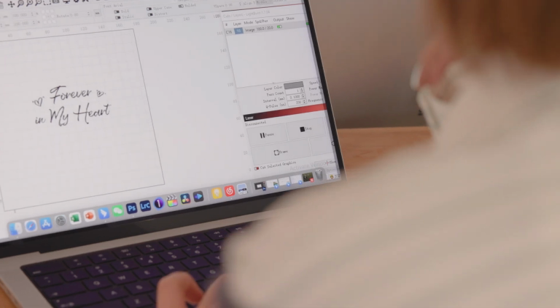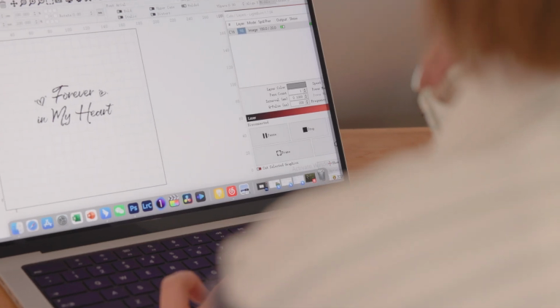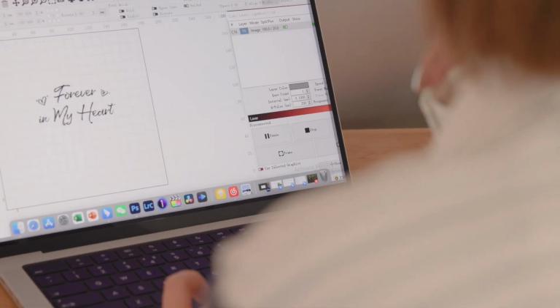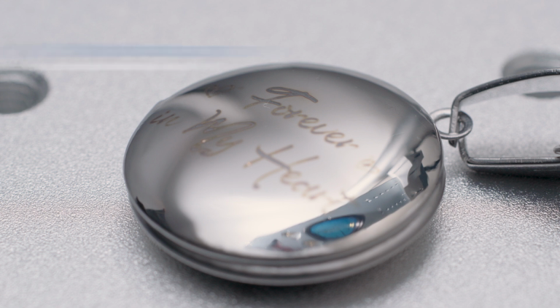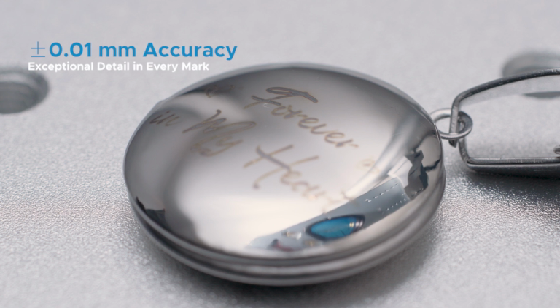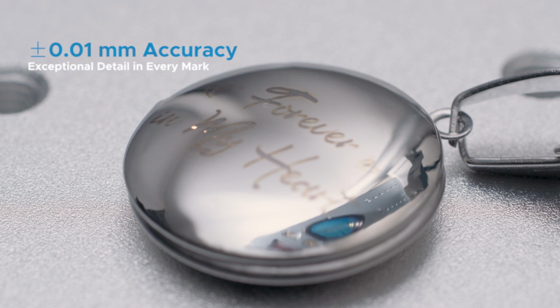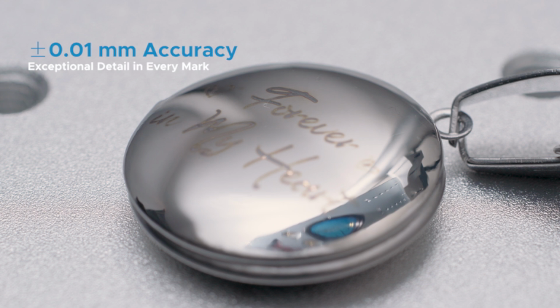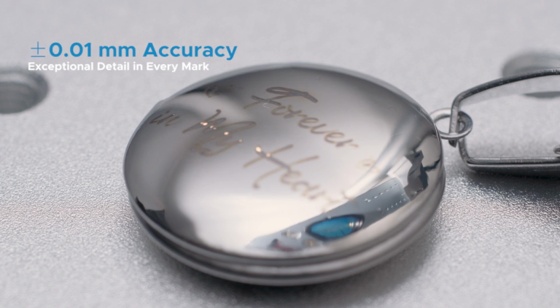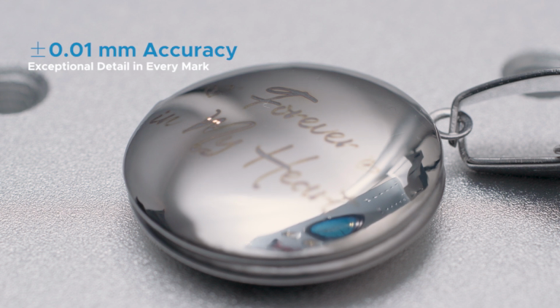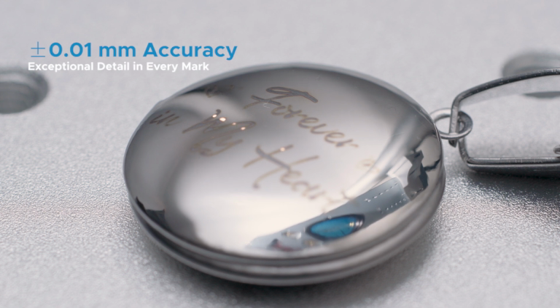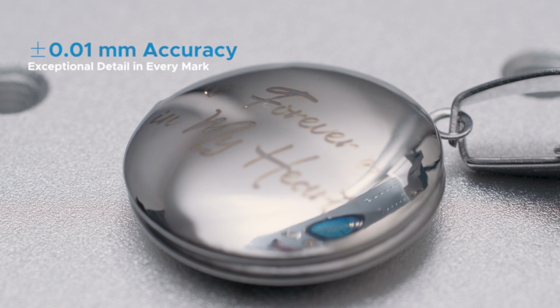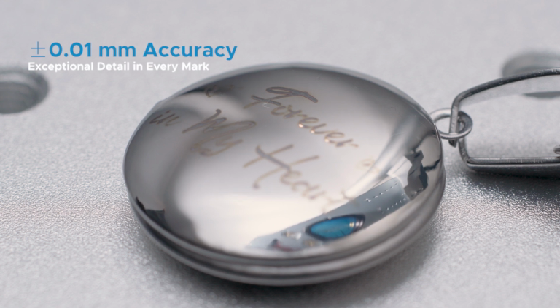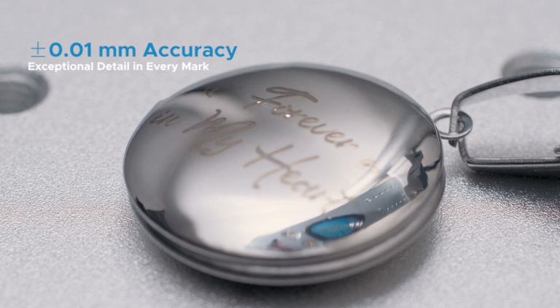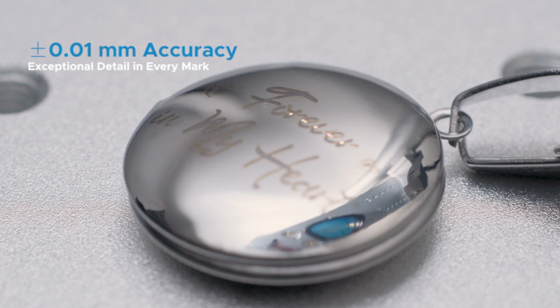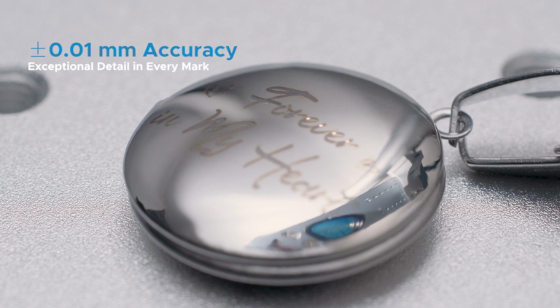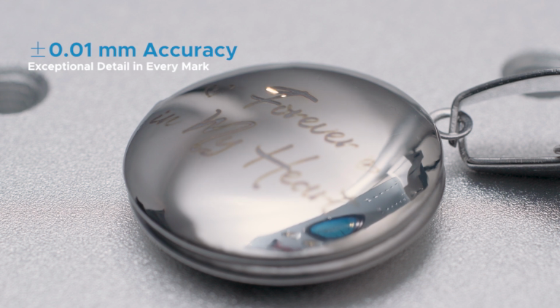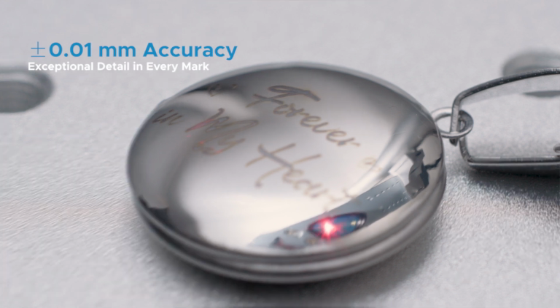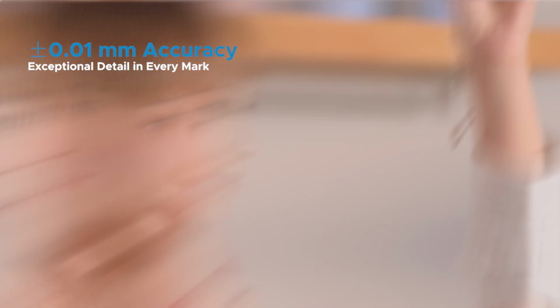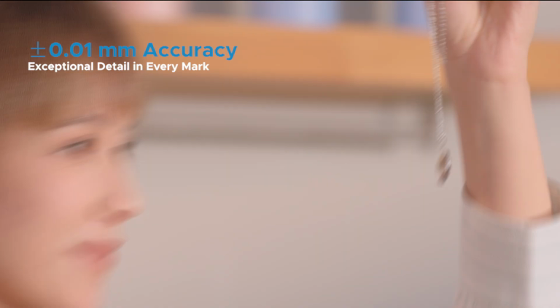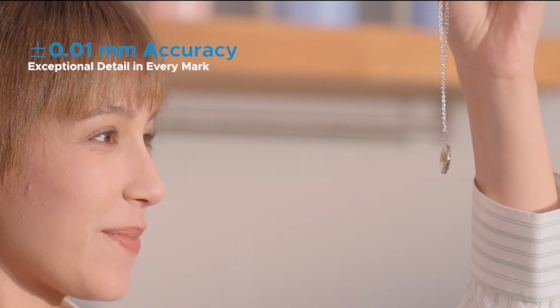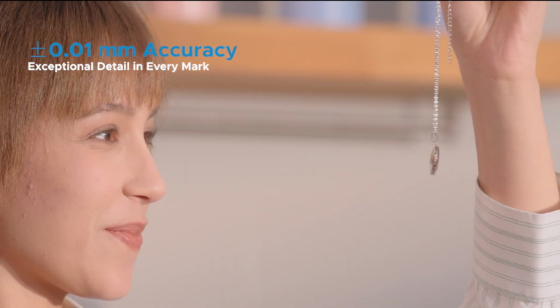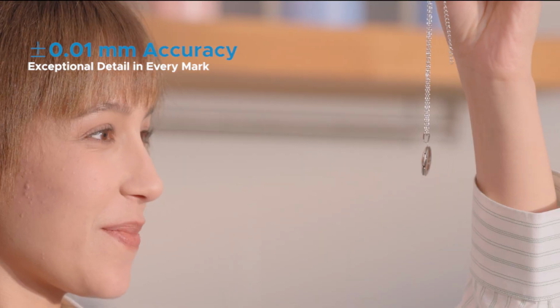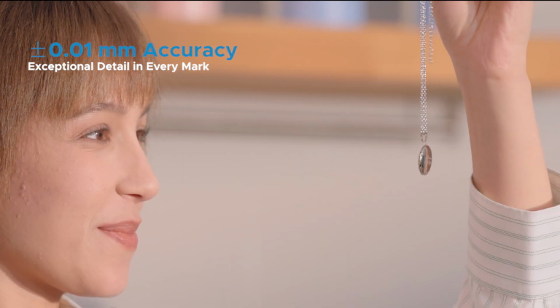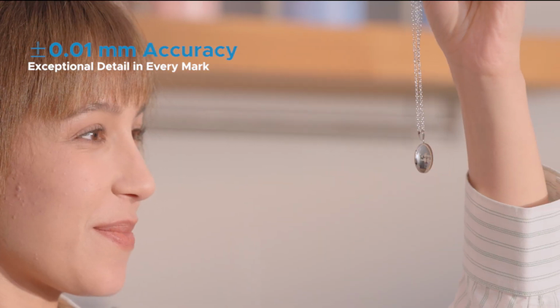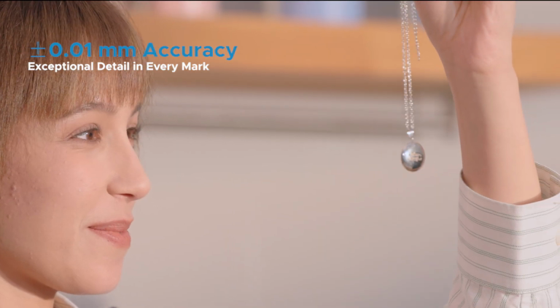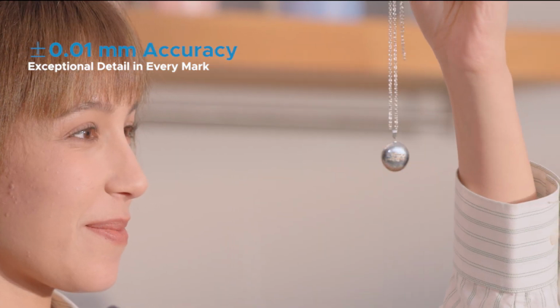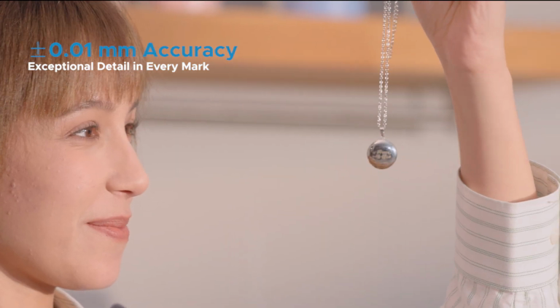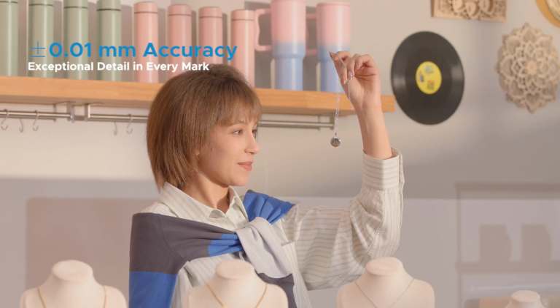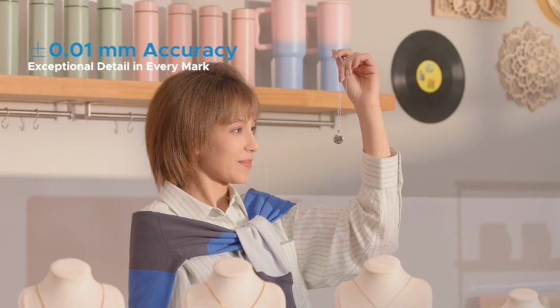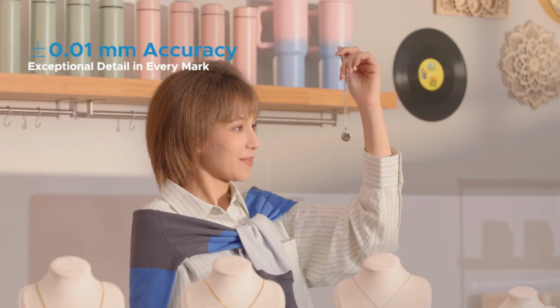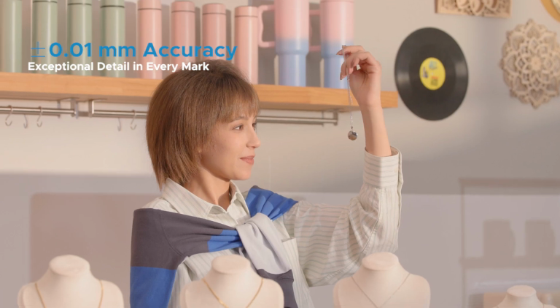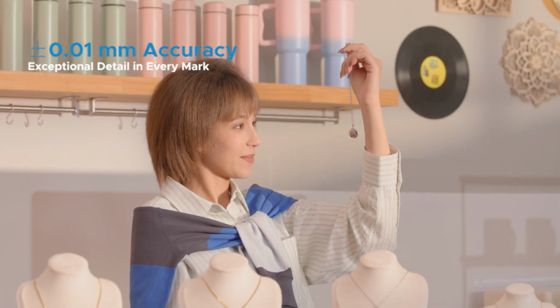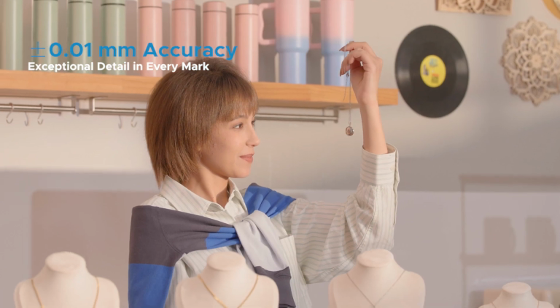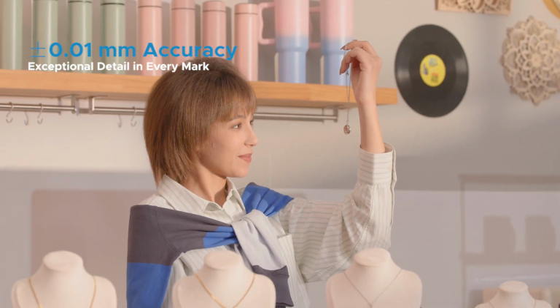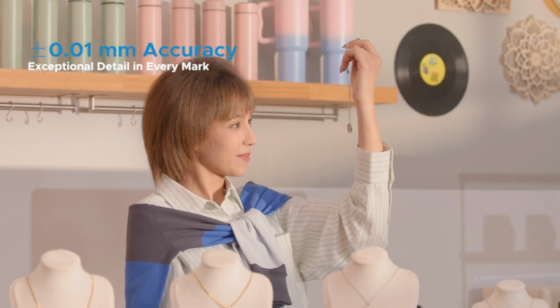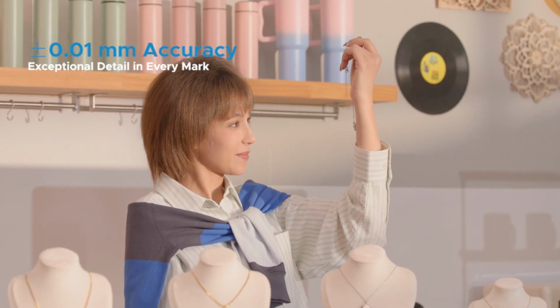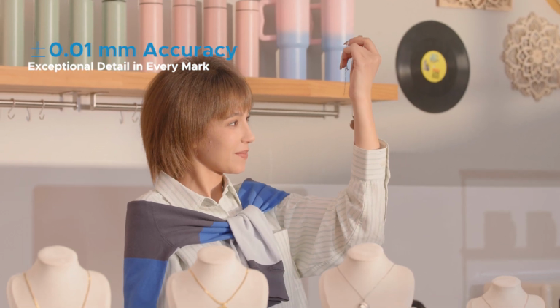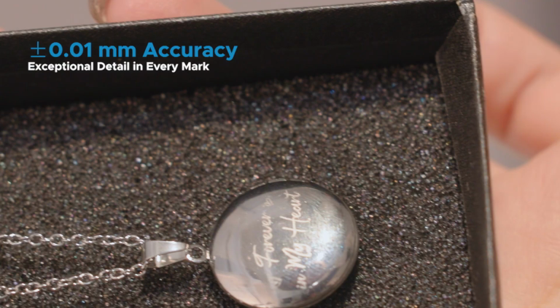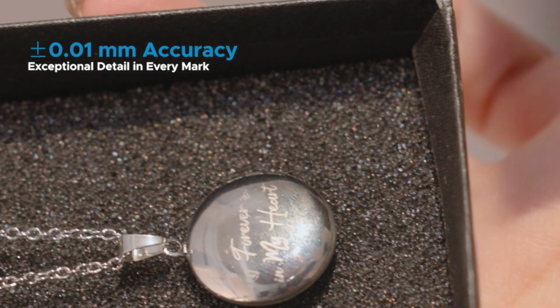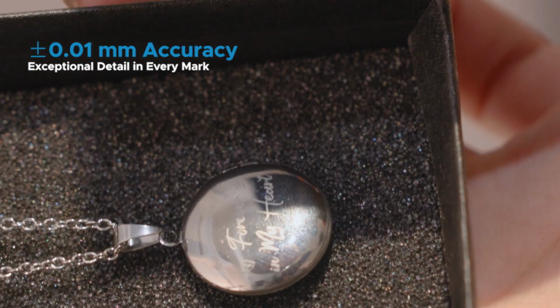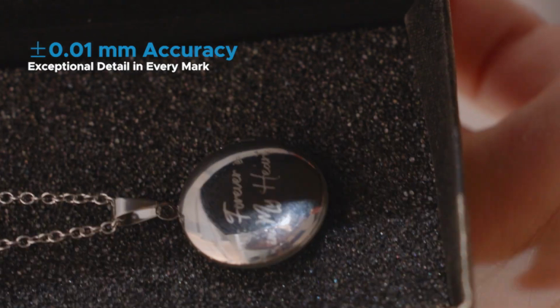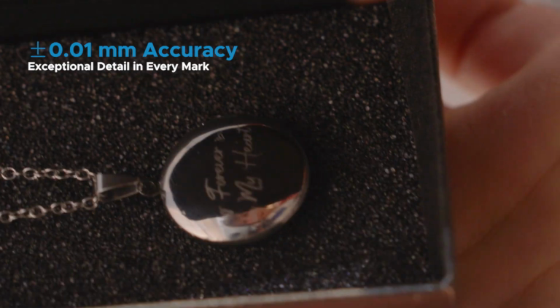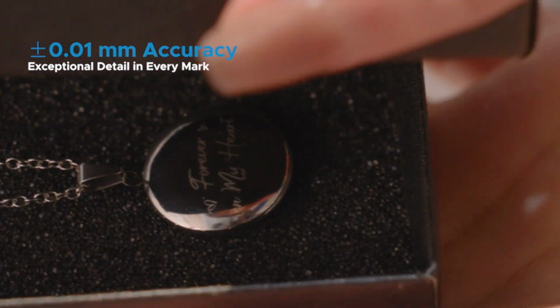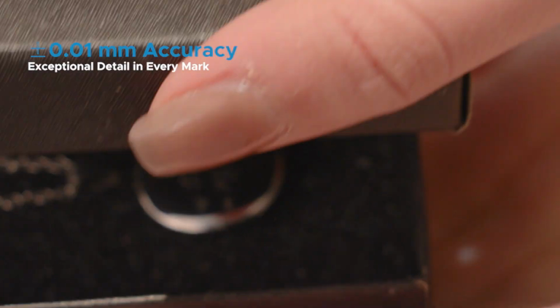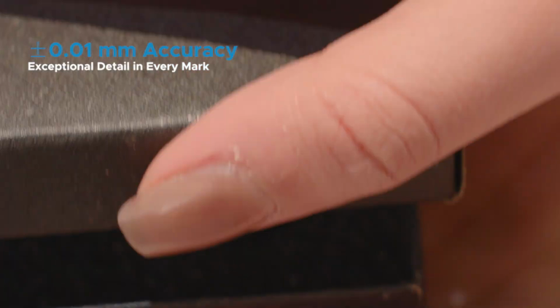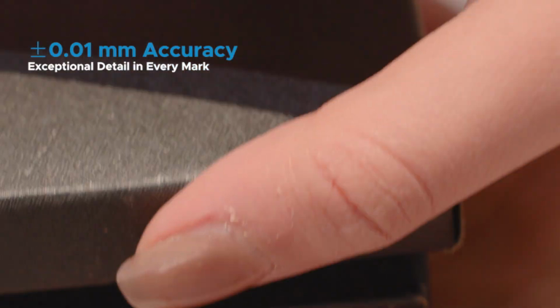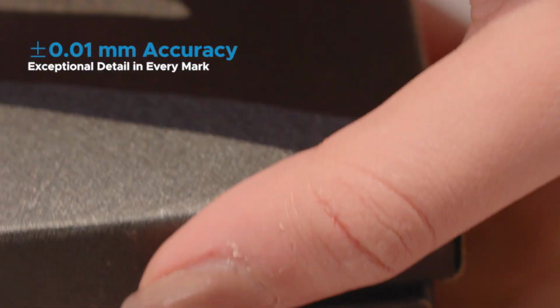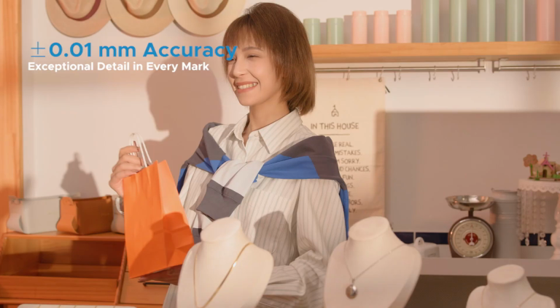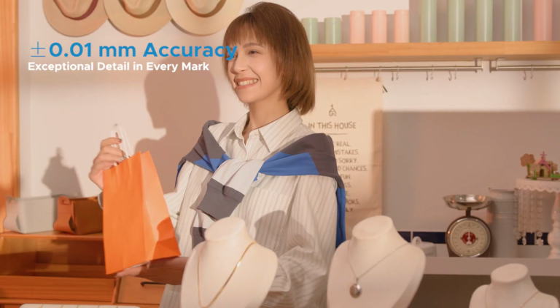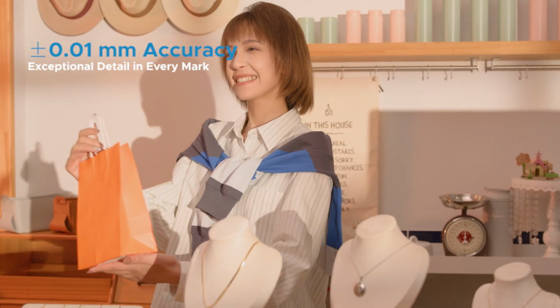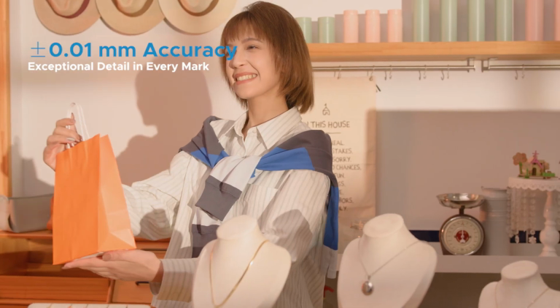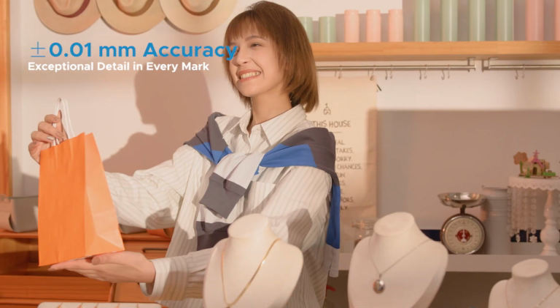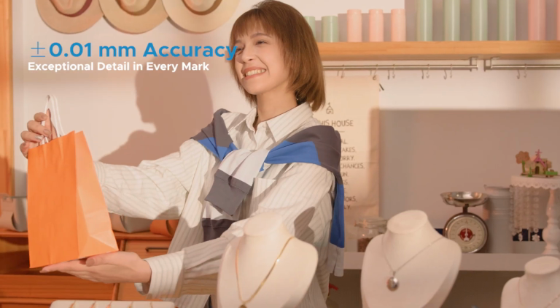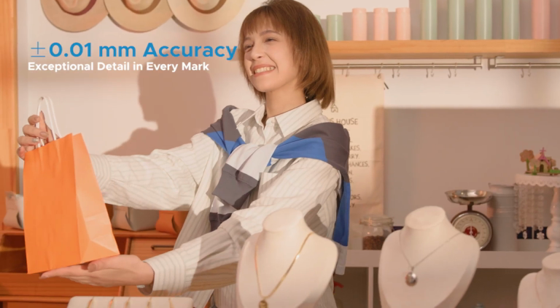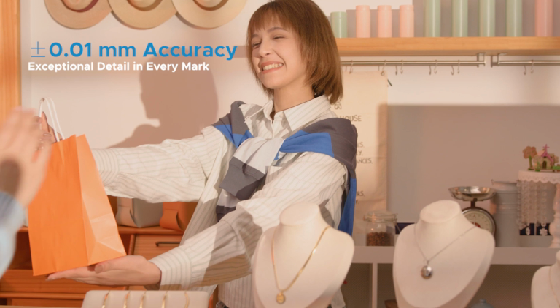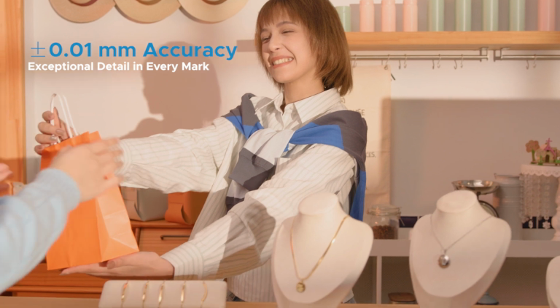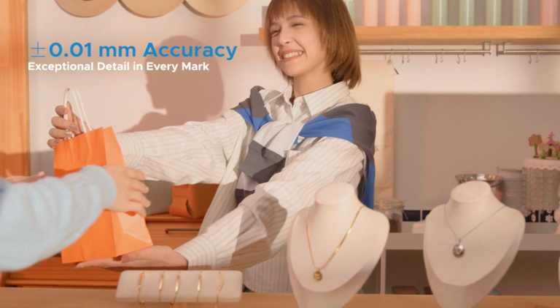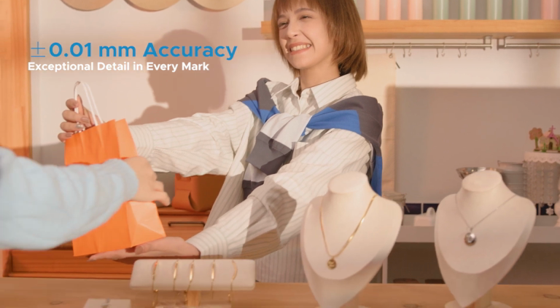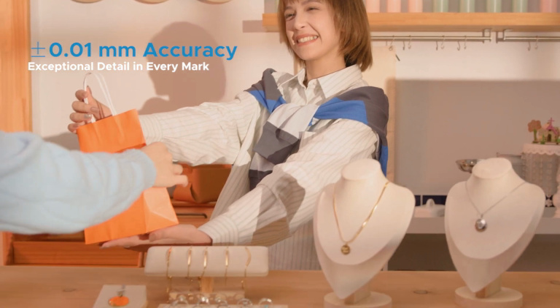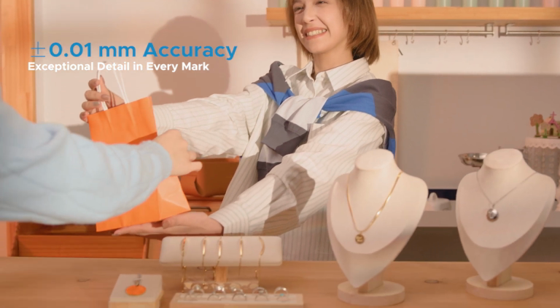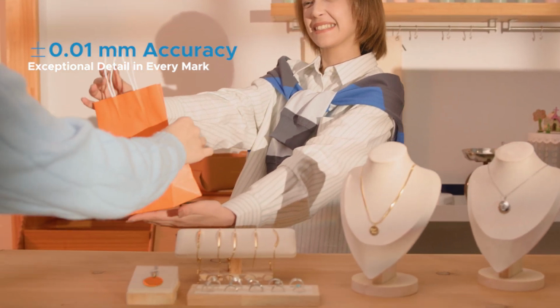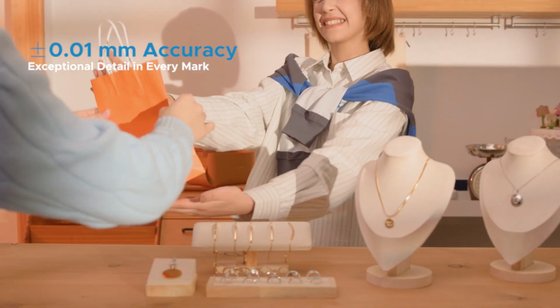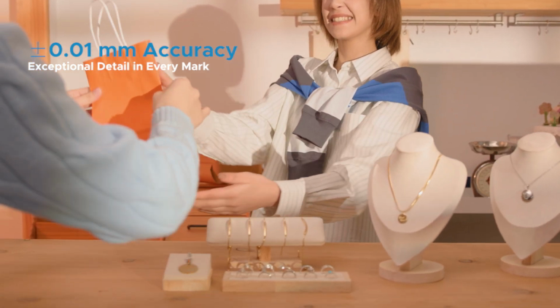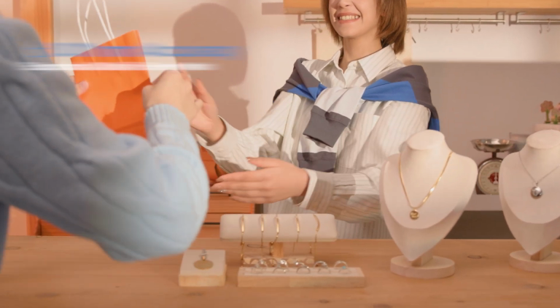Every line, every detail, crafted with ultra-fine precision down to plus or minus 0.01 millimeter.